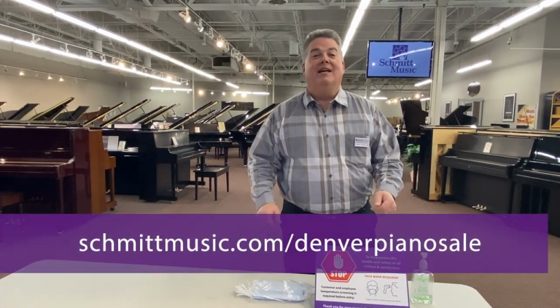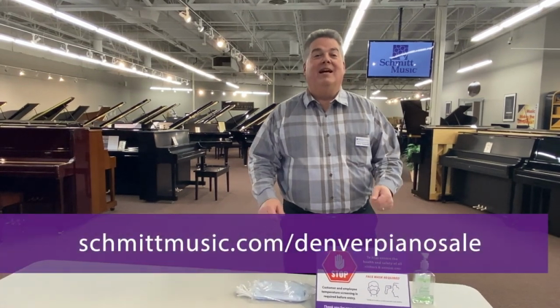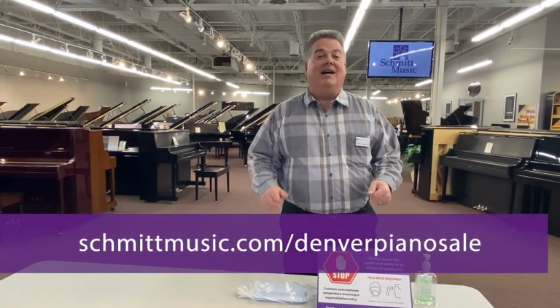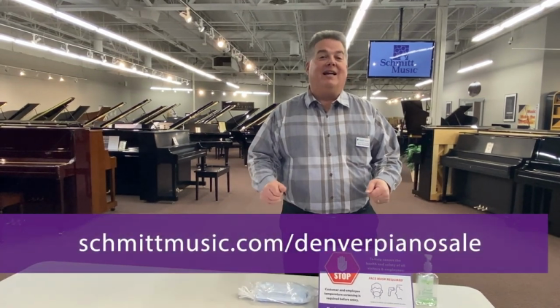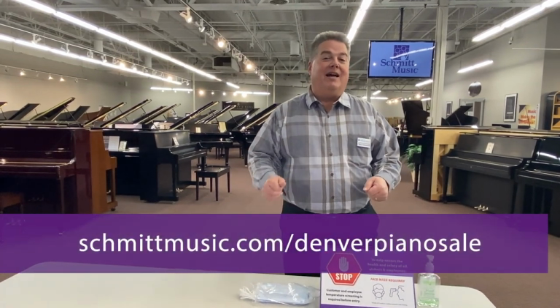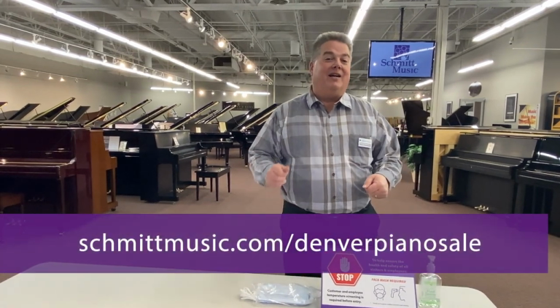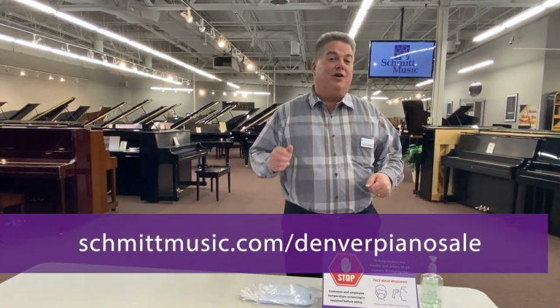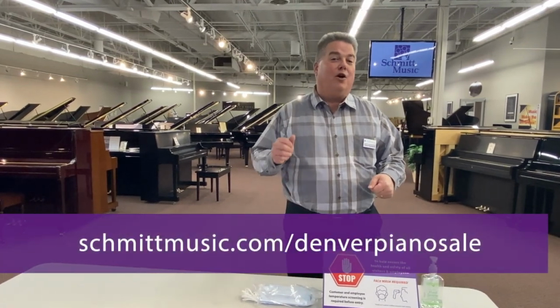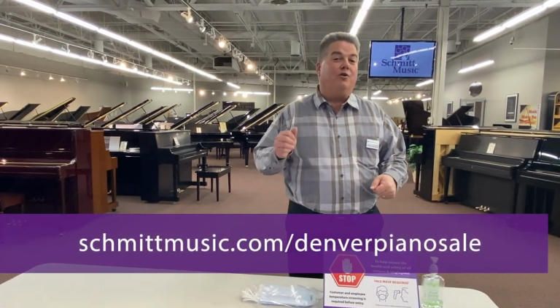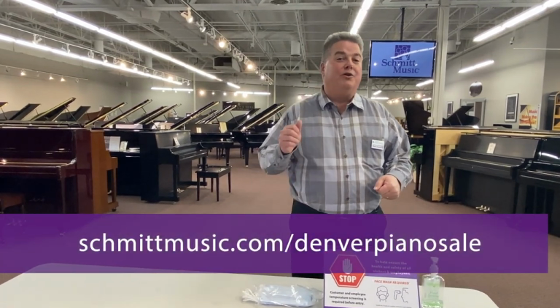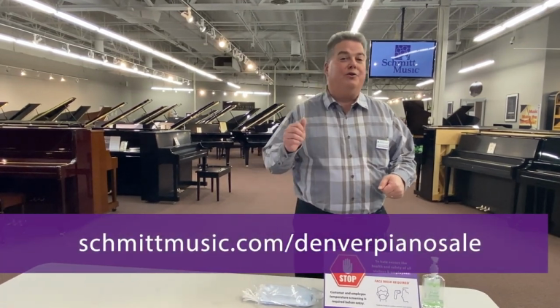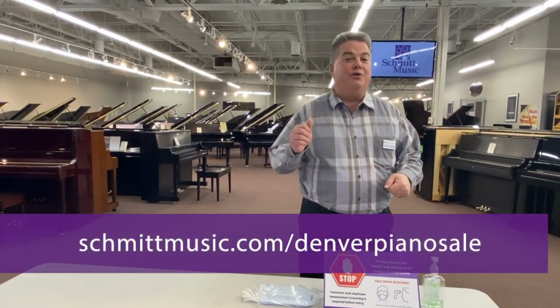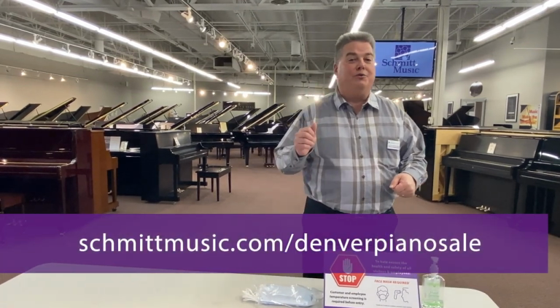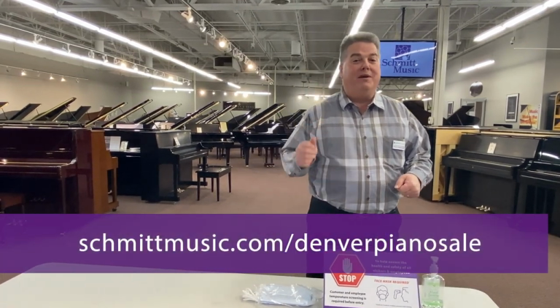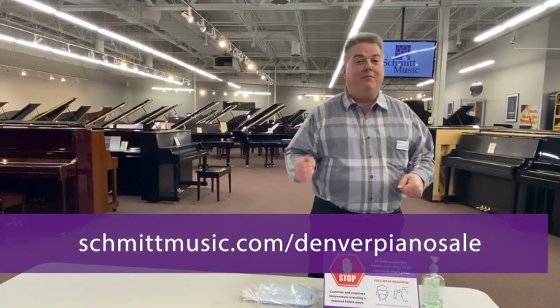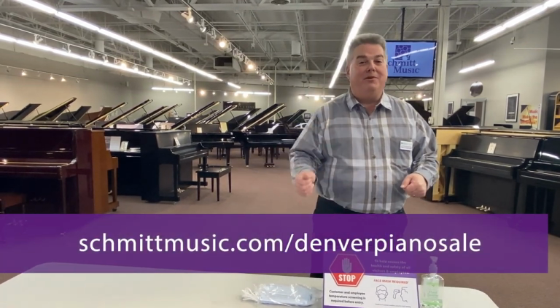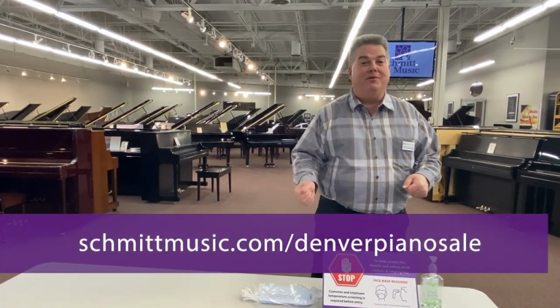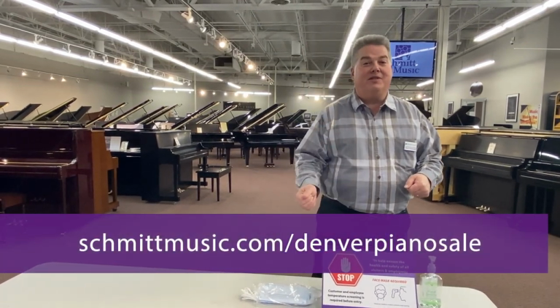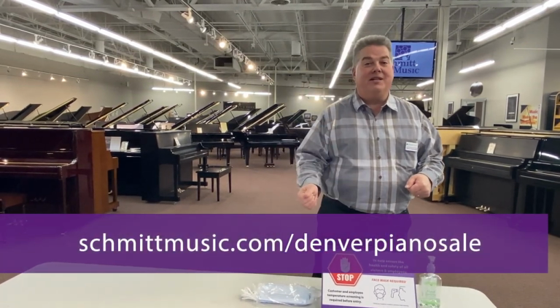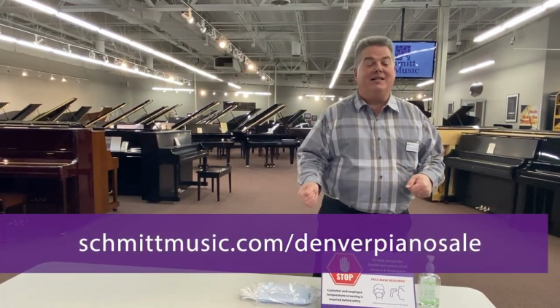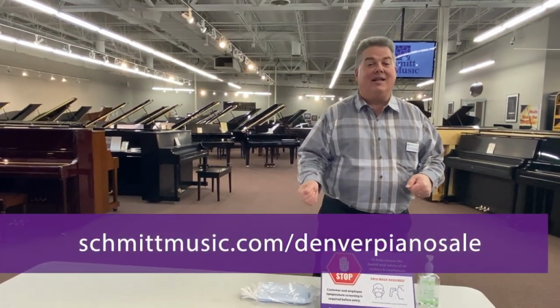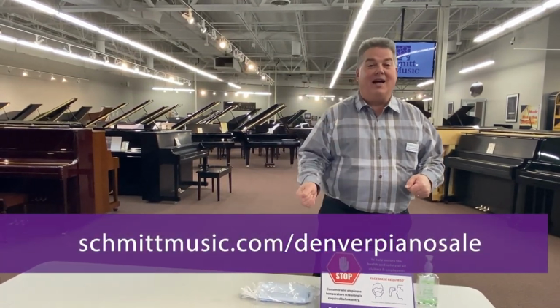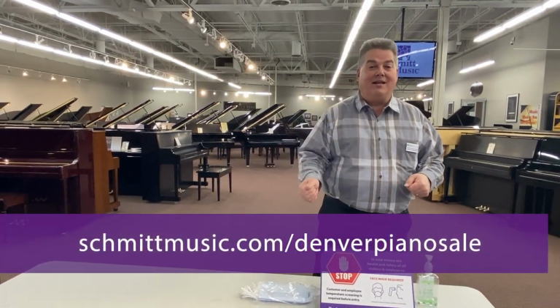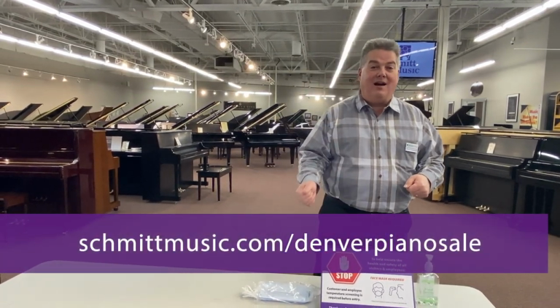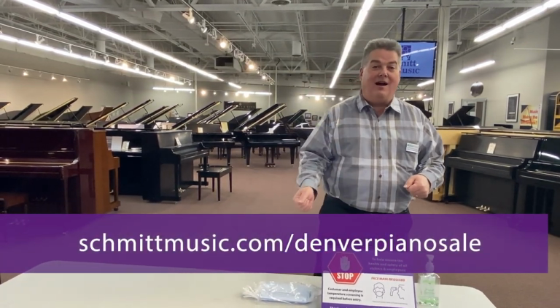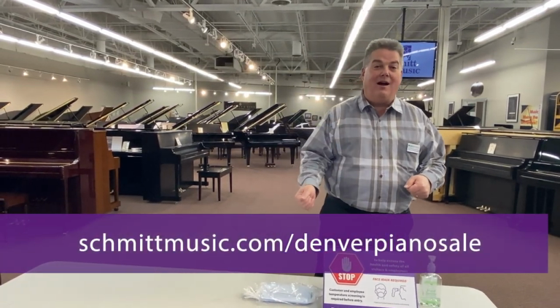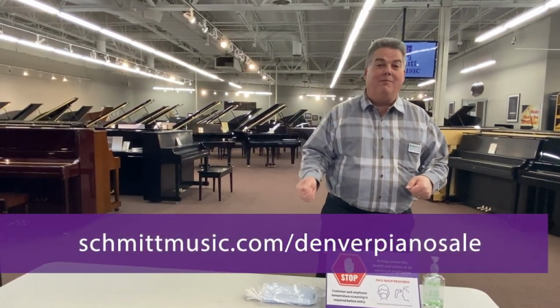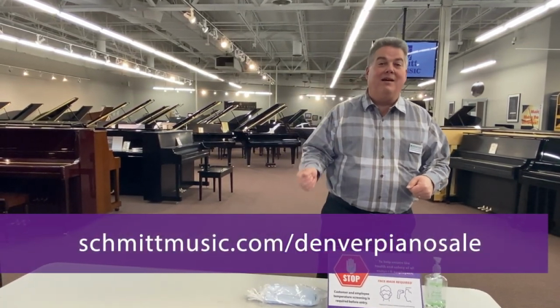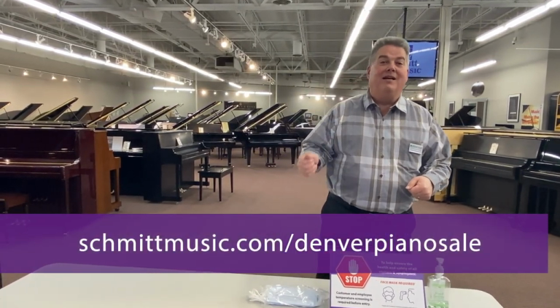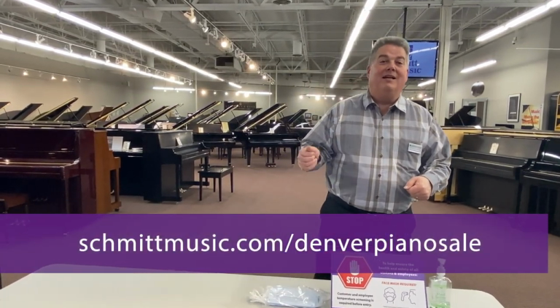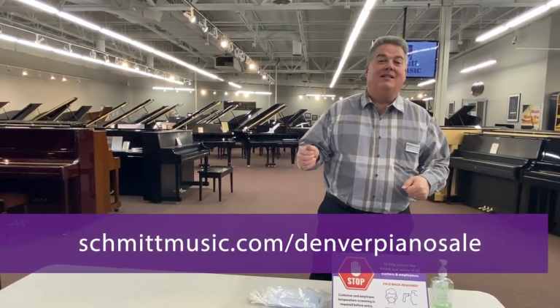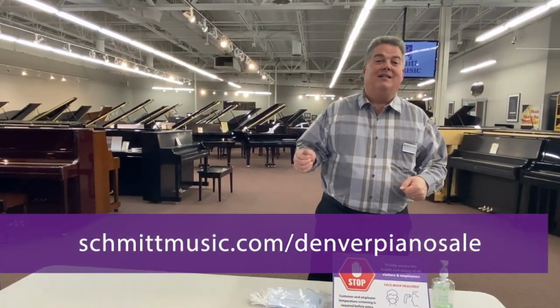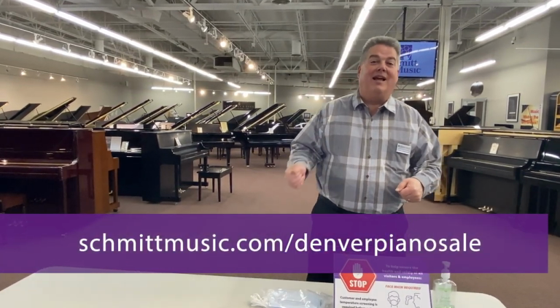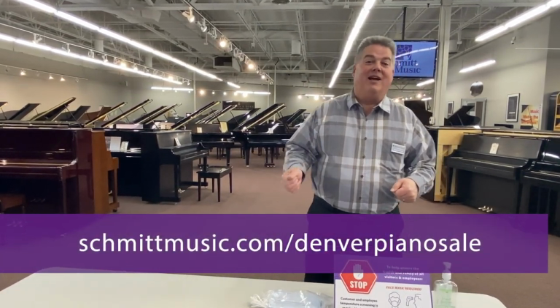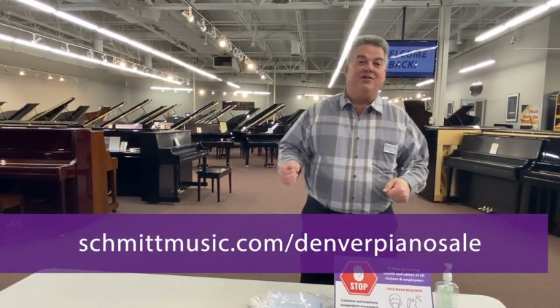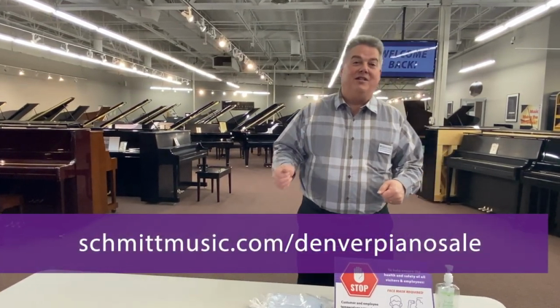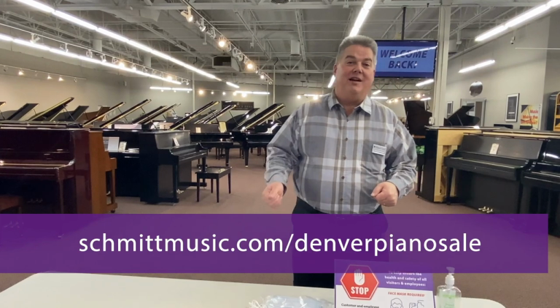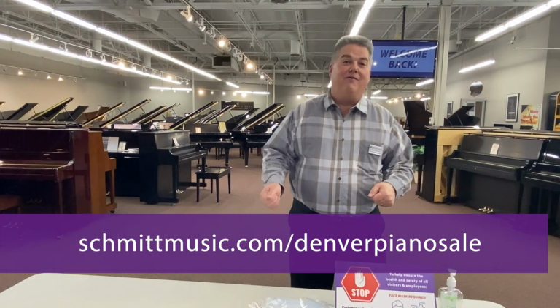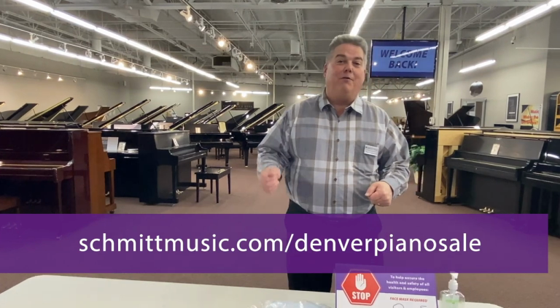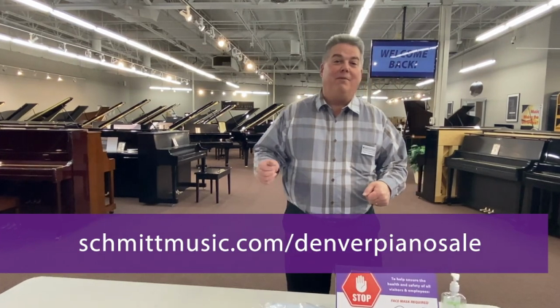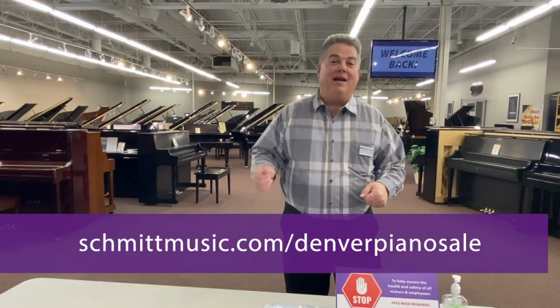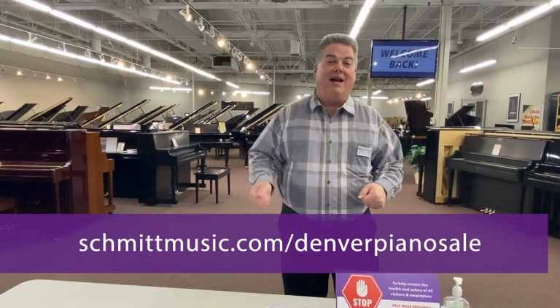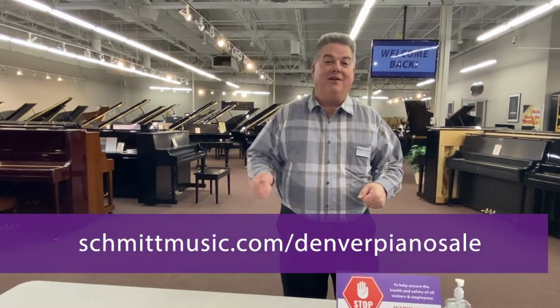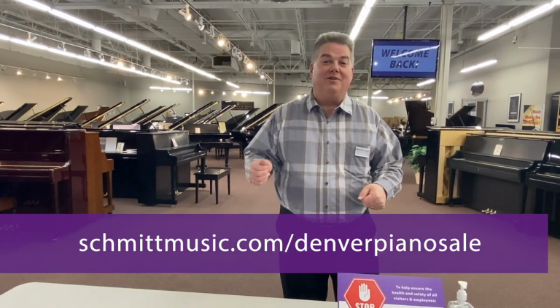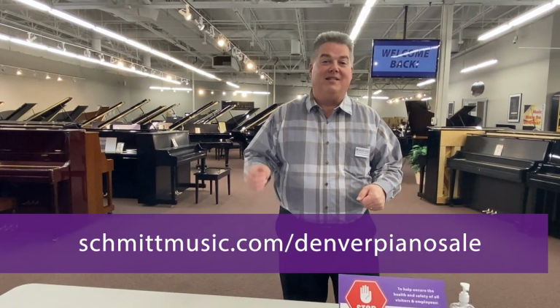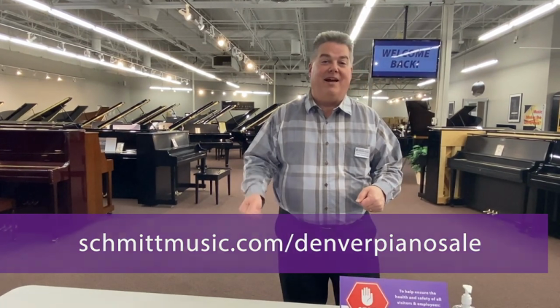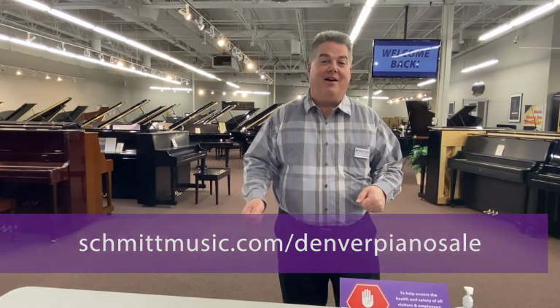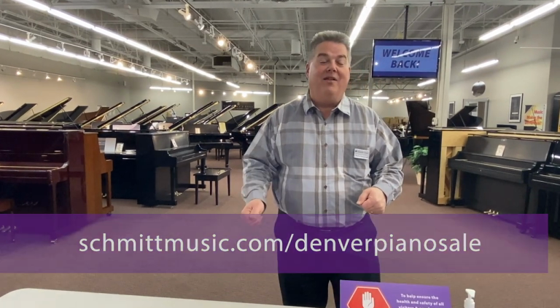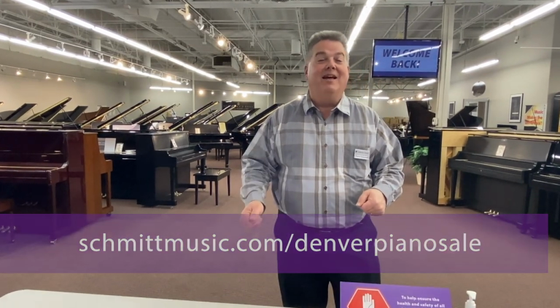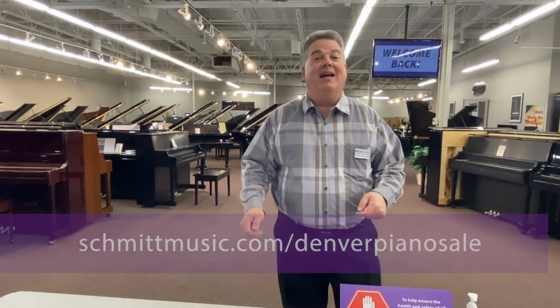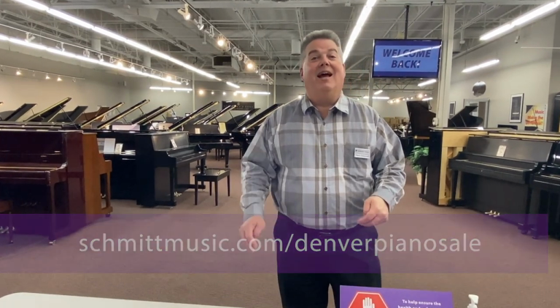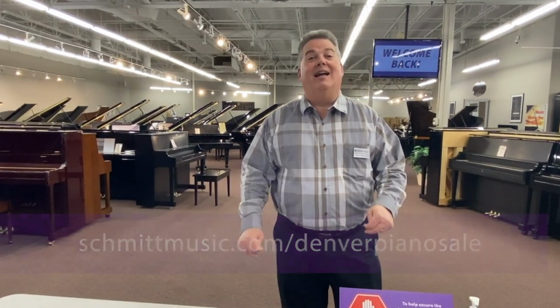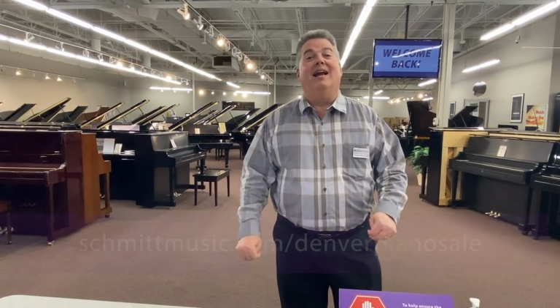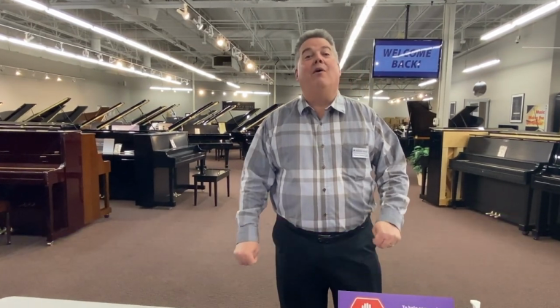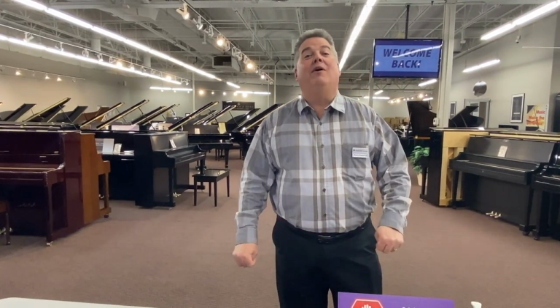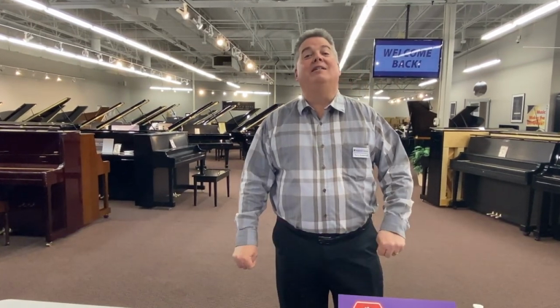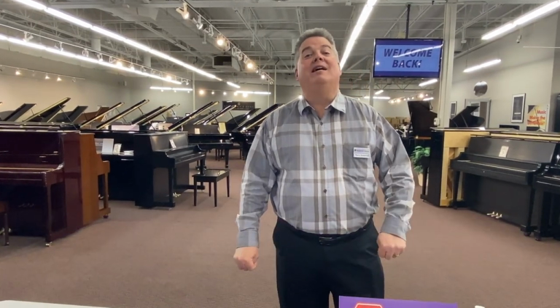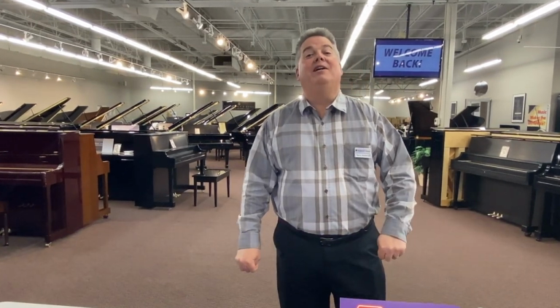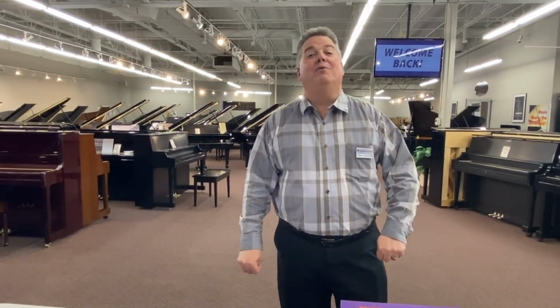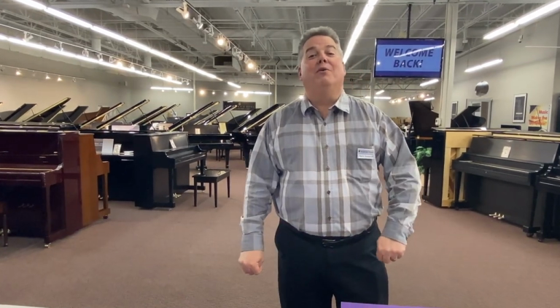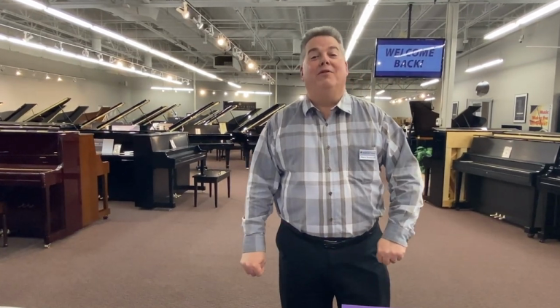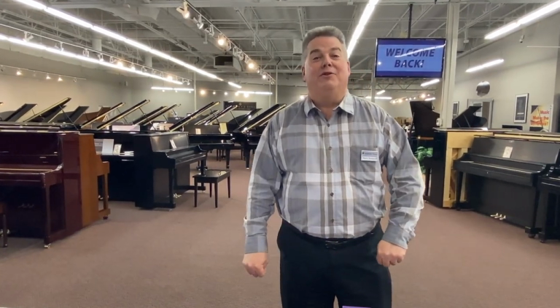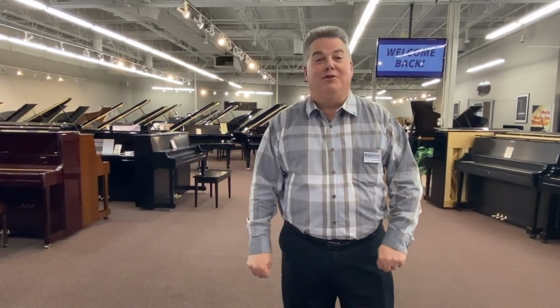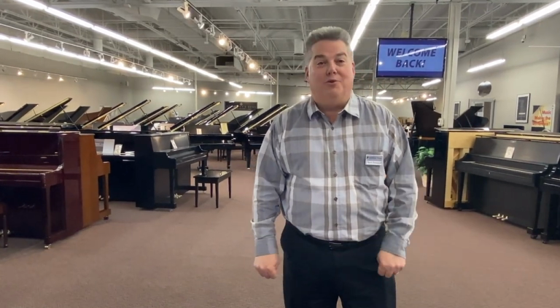Again, go to schmidtmusic.com slash Denver Piano Sale, and now I'll take you on the tour.